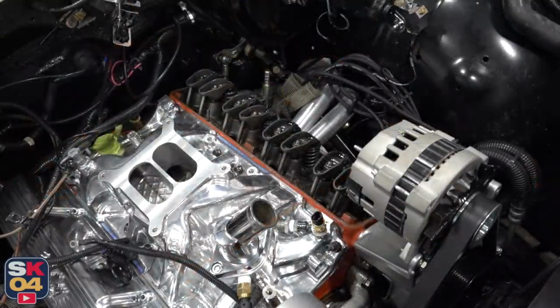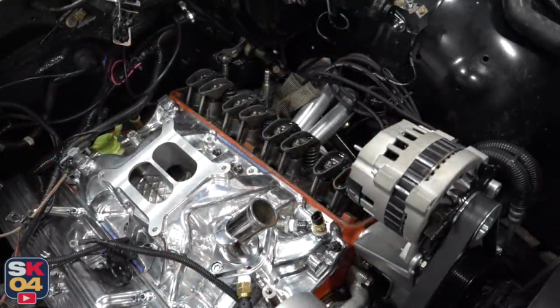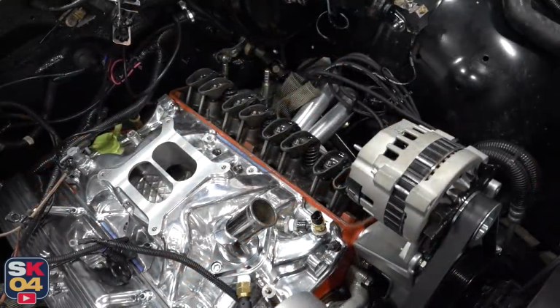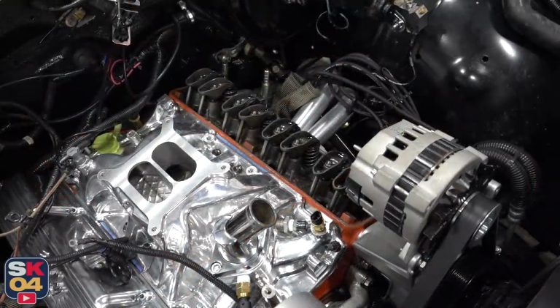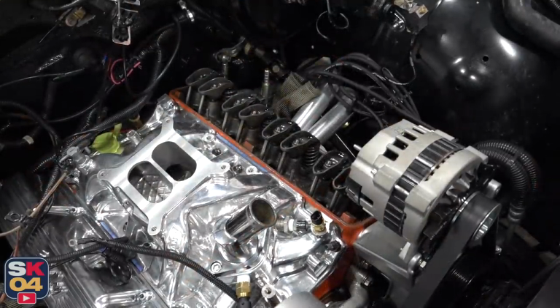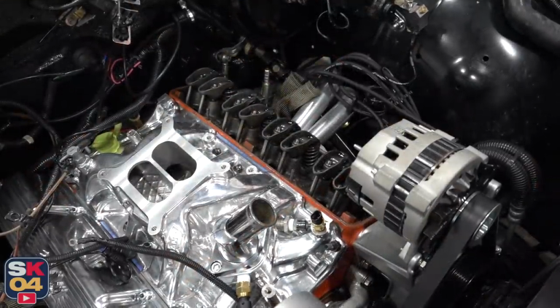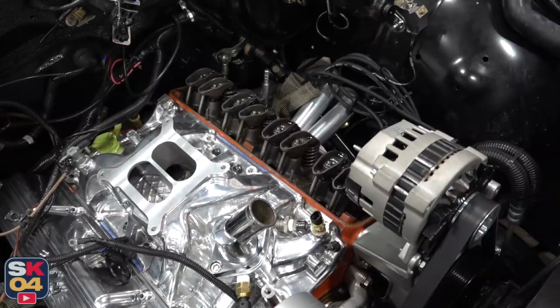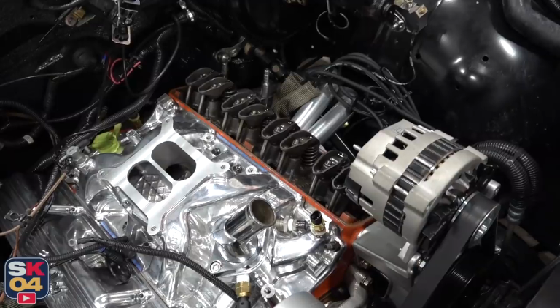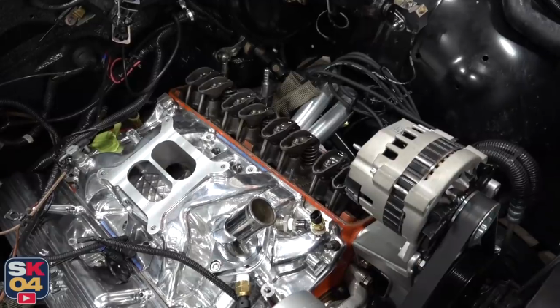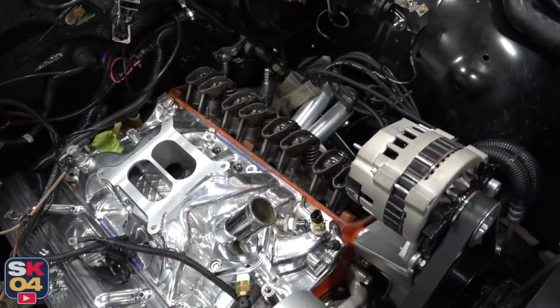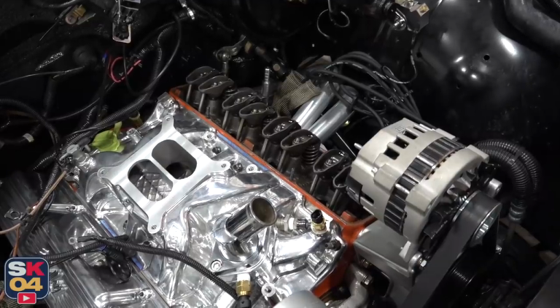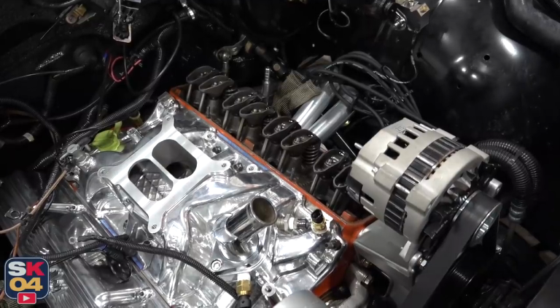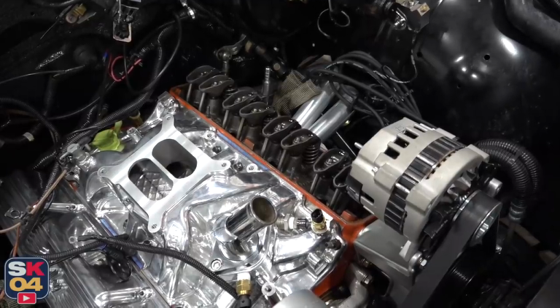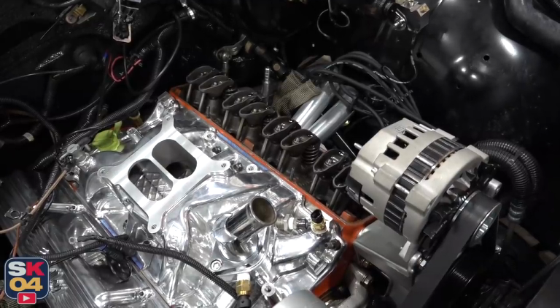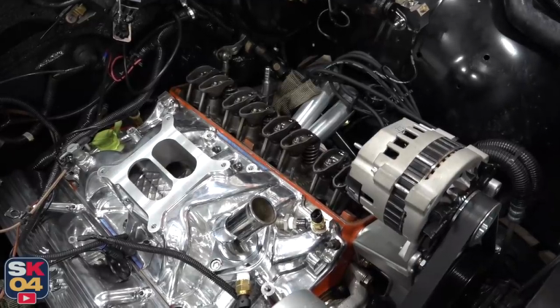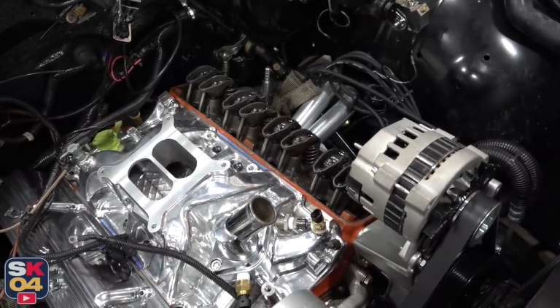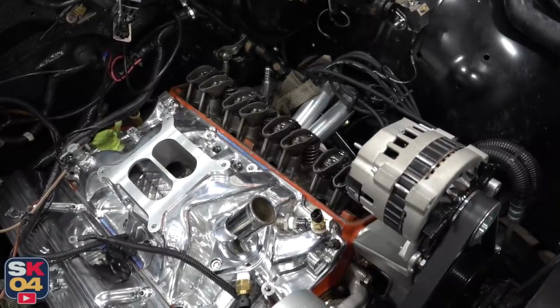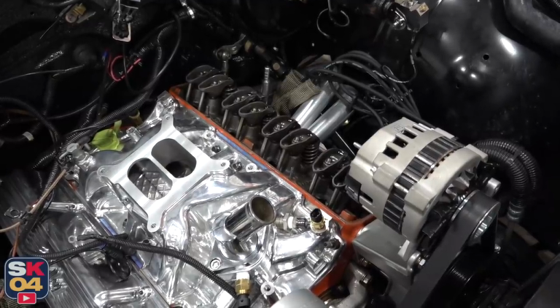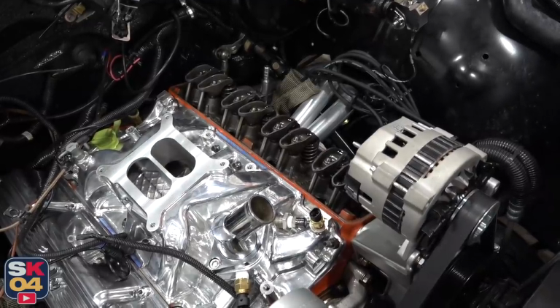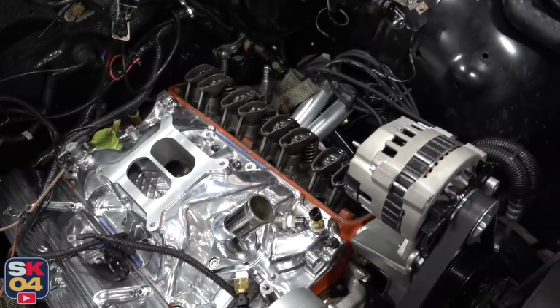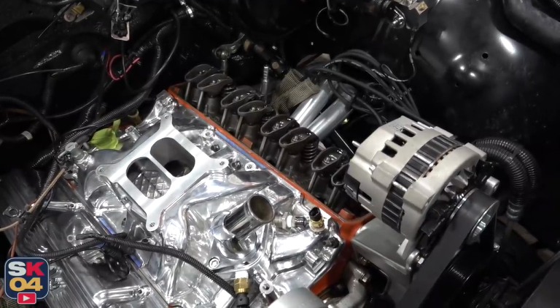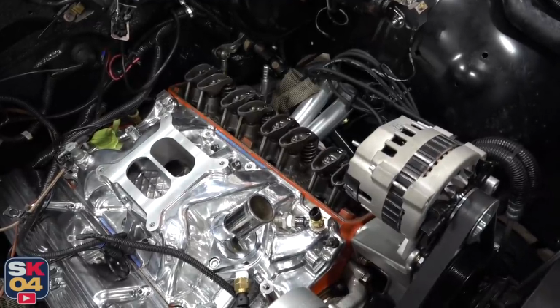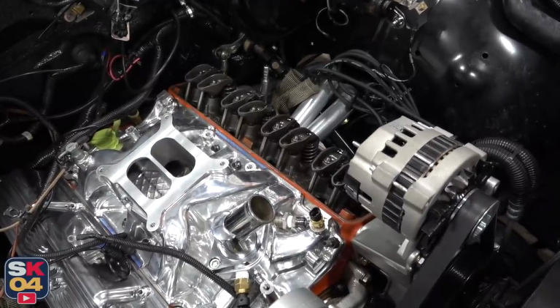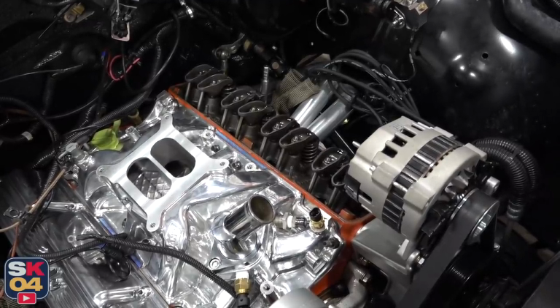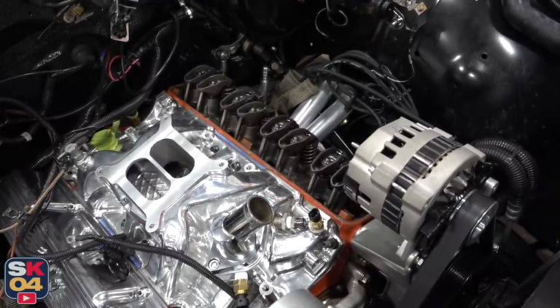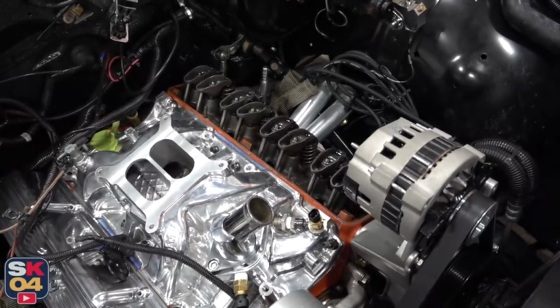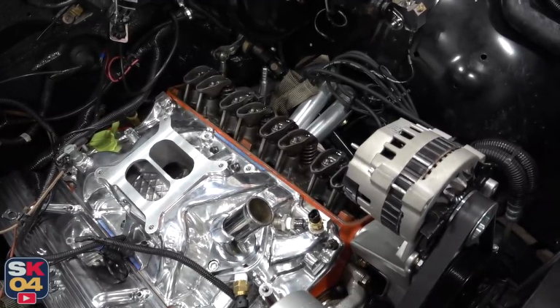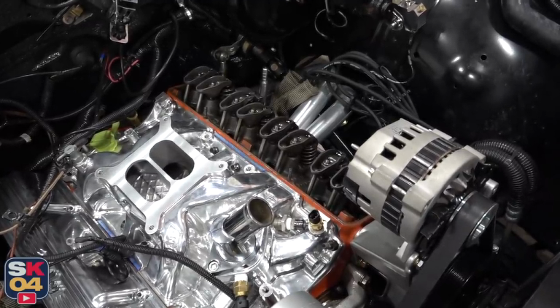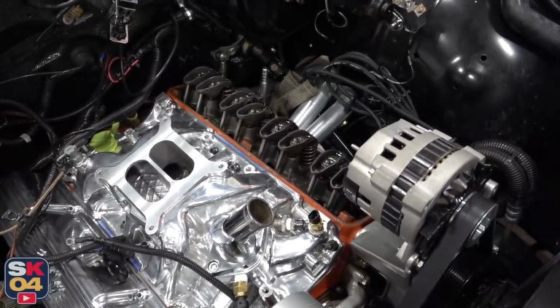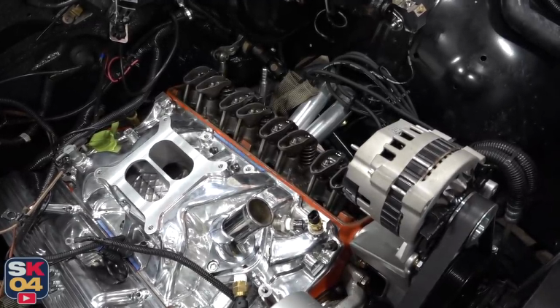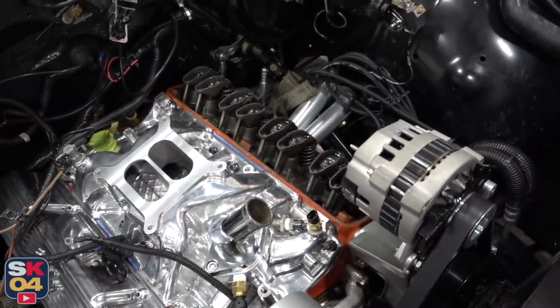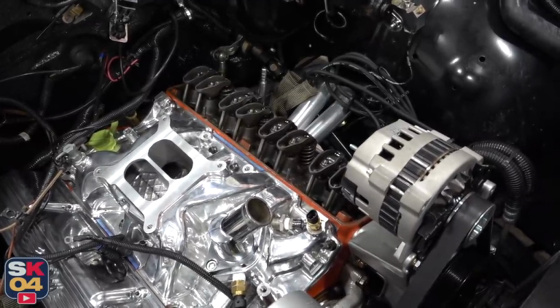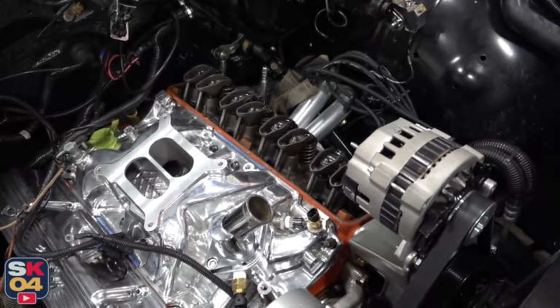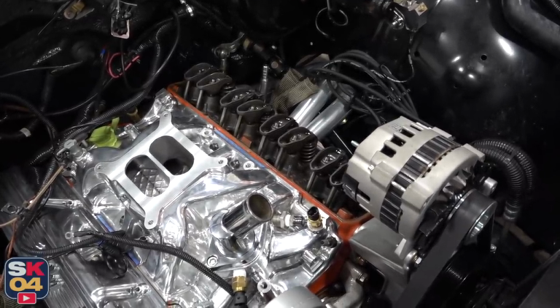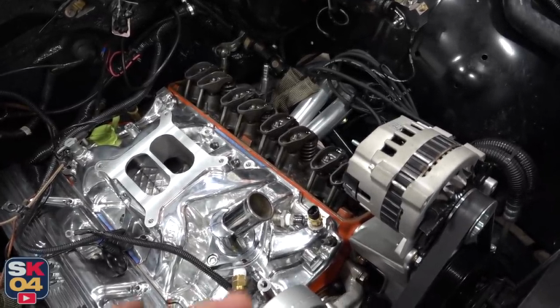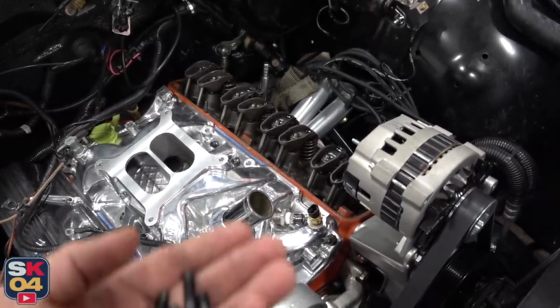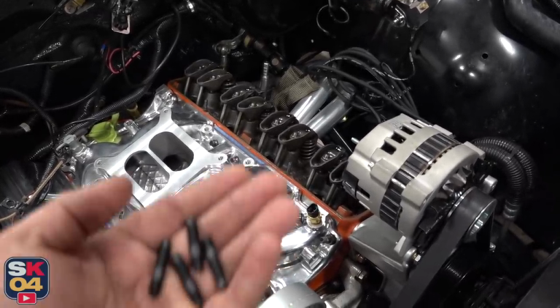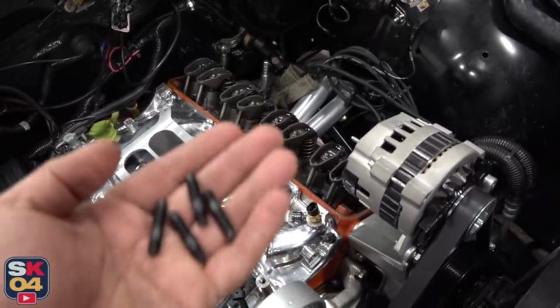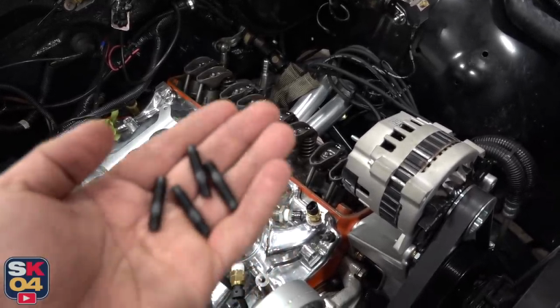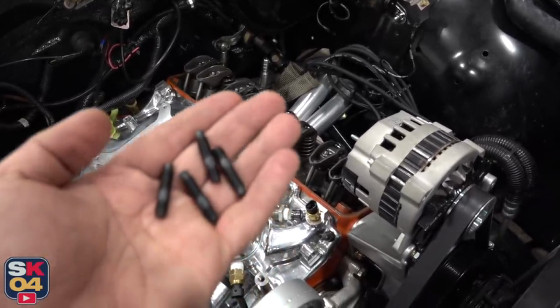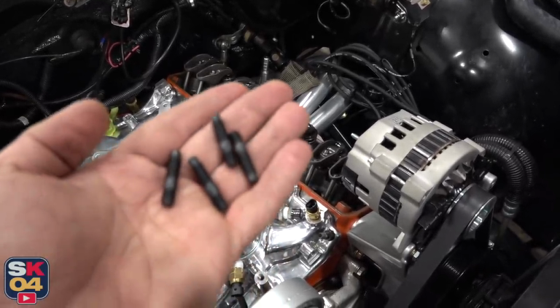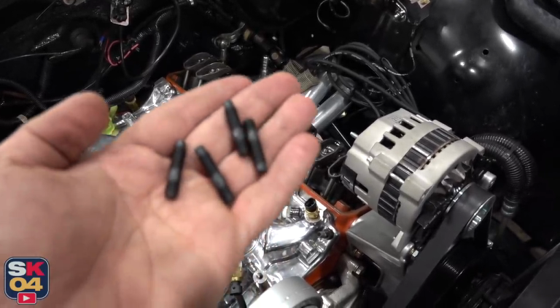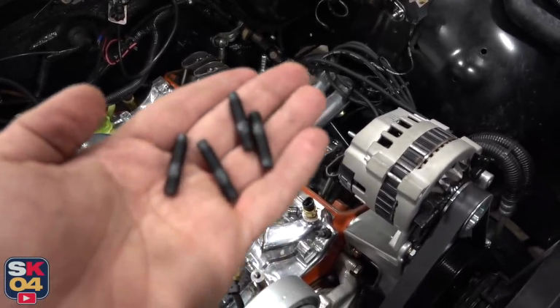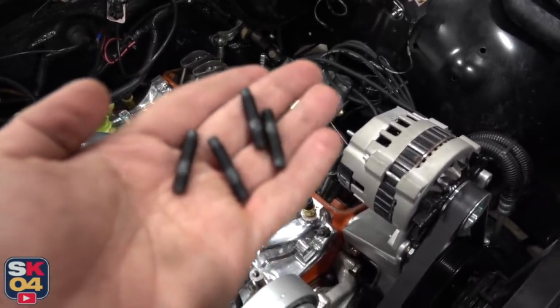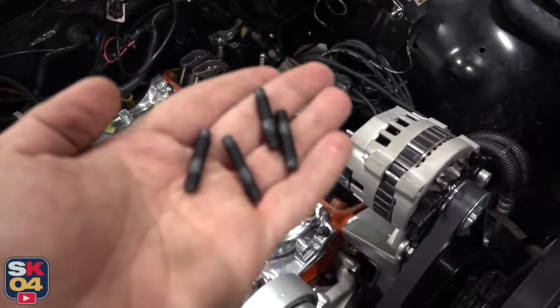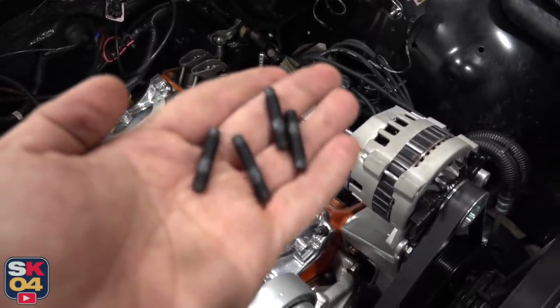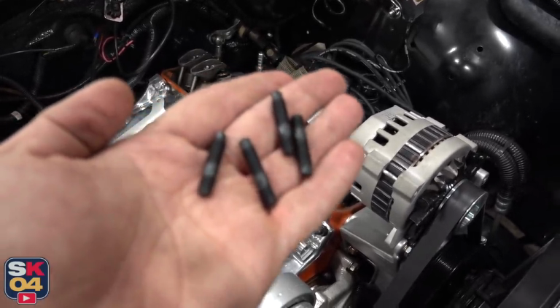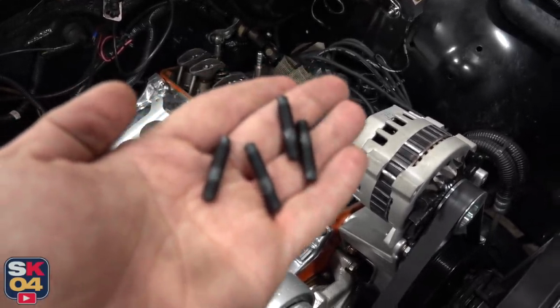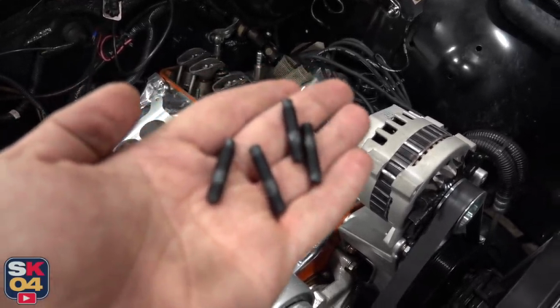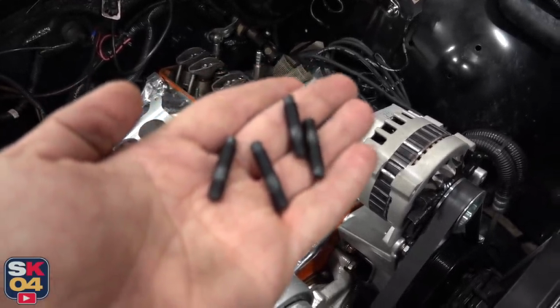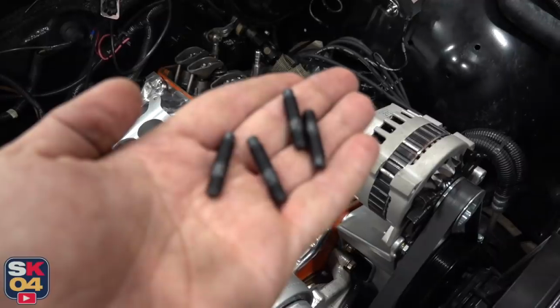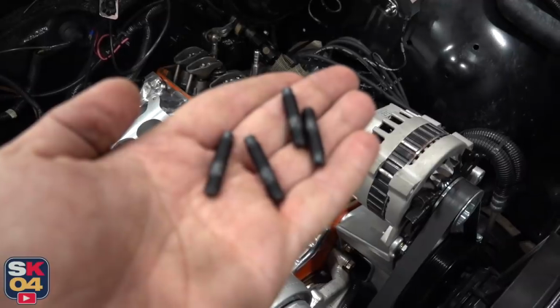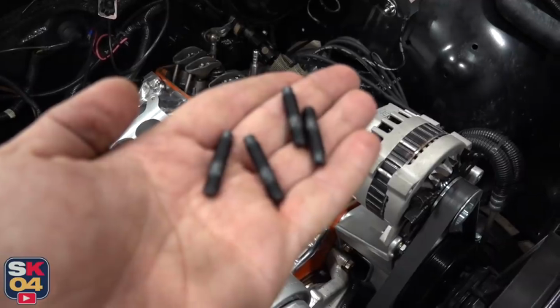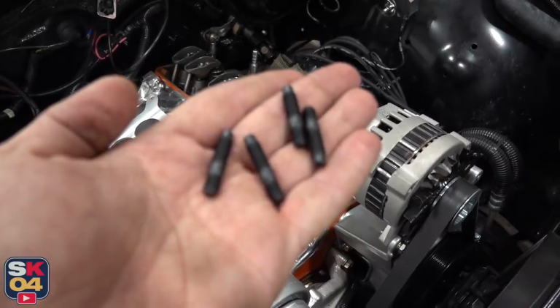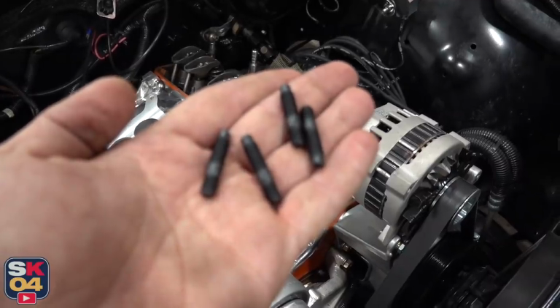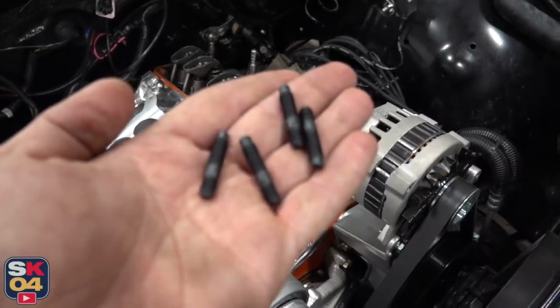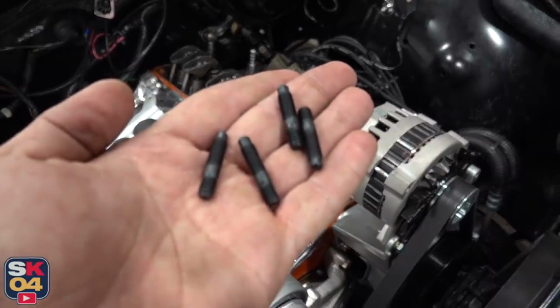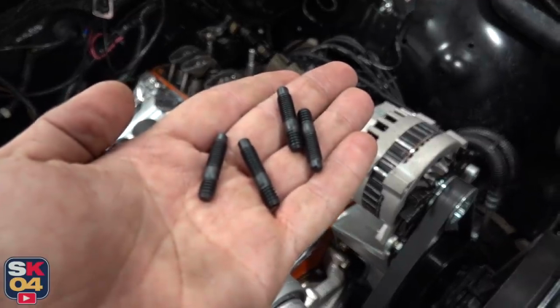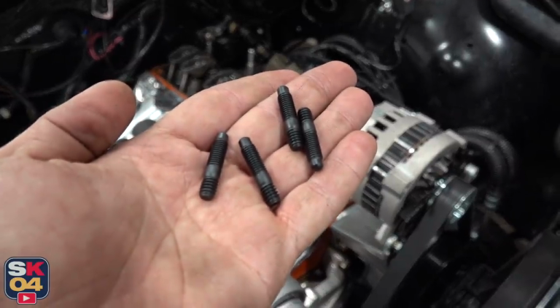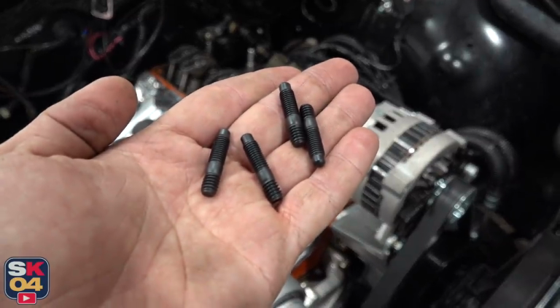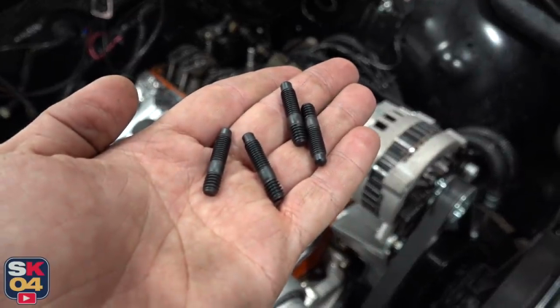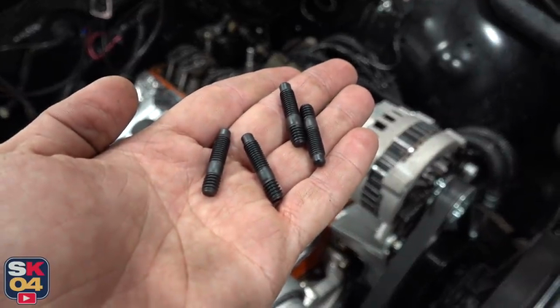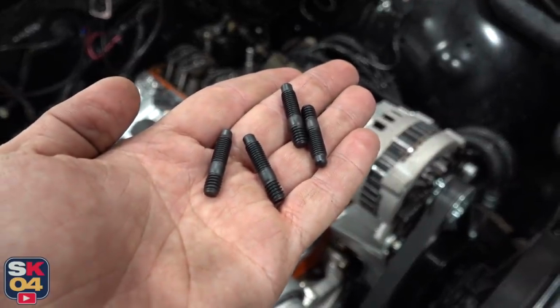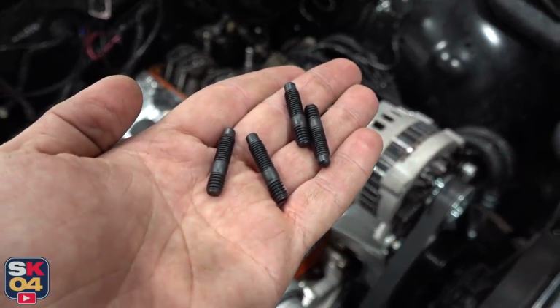The gasket surface is all cleaned up and ready for the new valve cover. First, we'll go ahead and put in the valve cover studs.